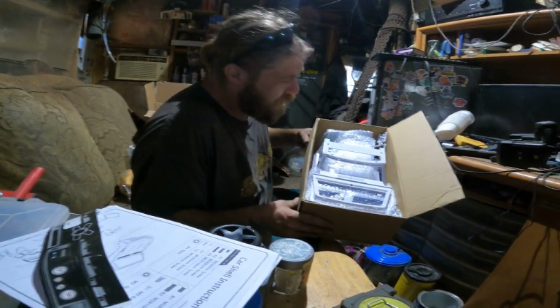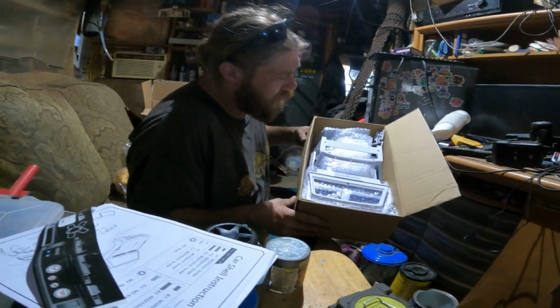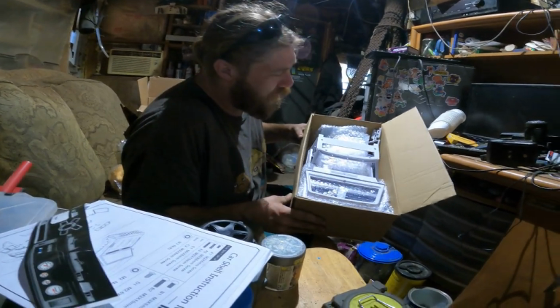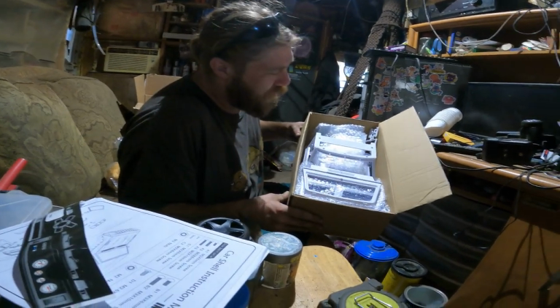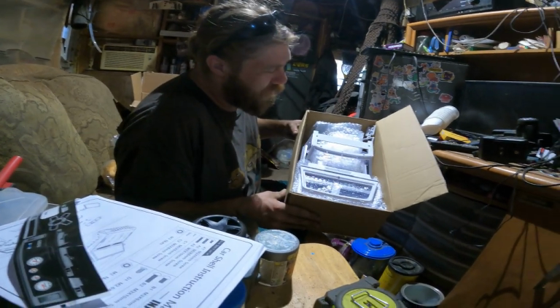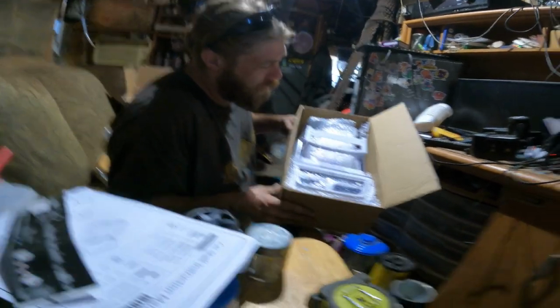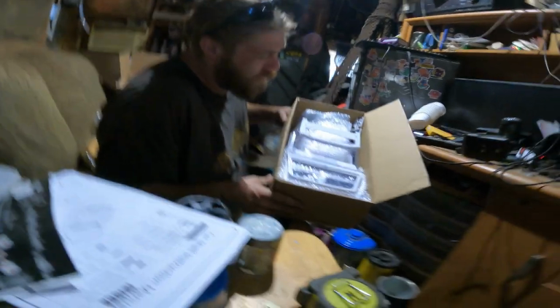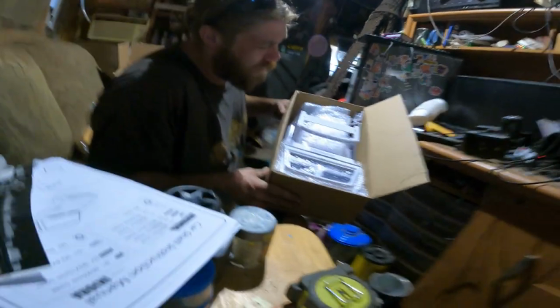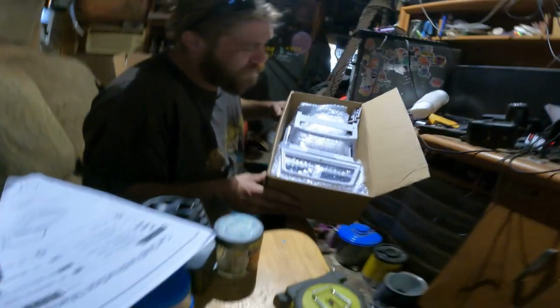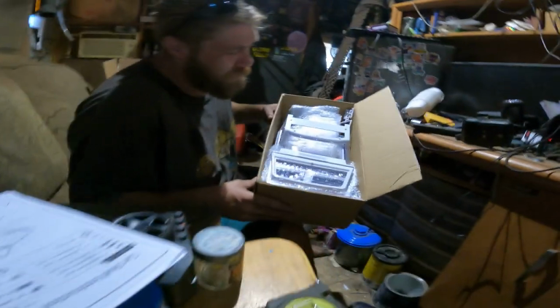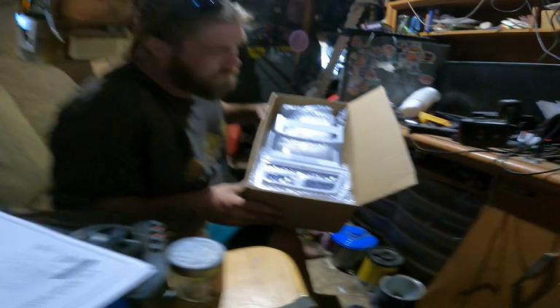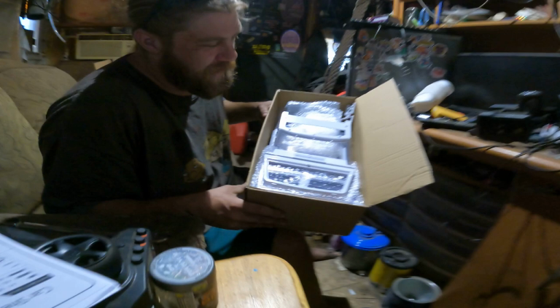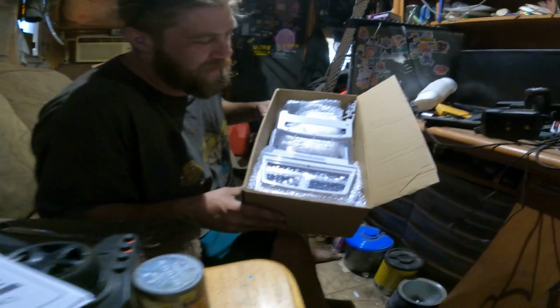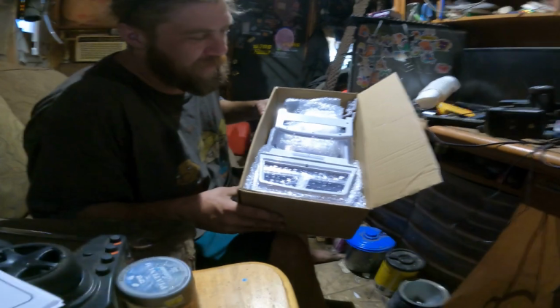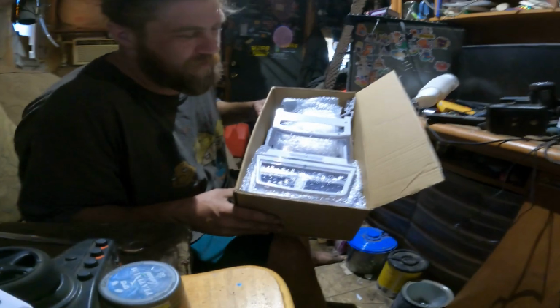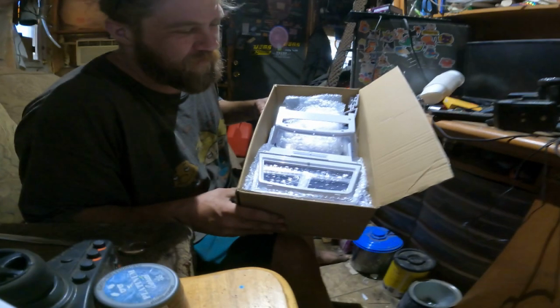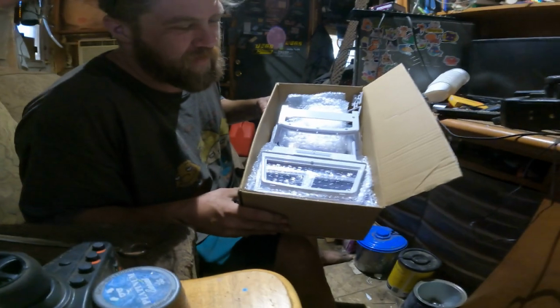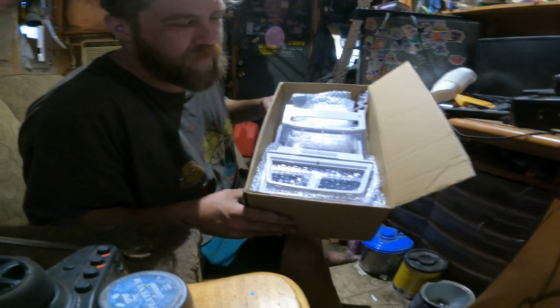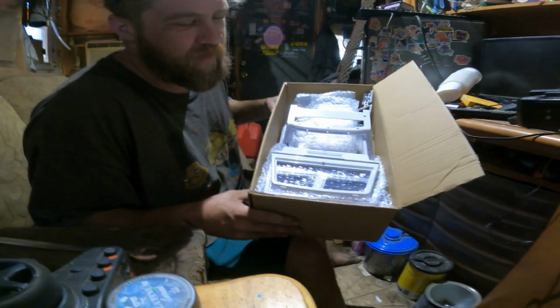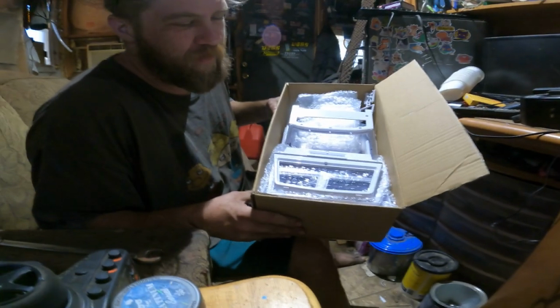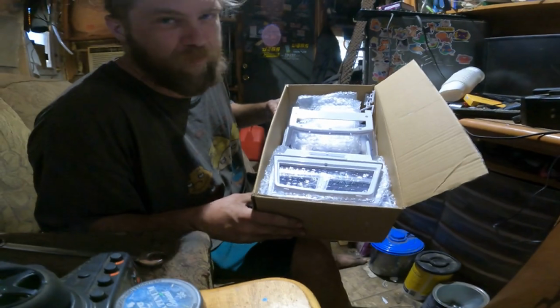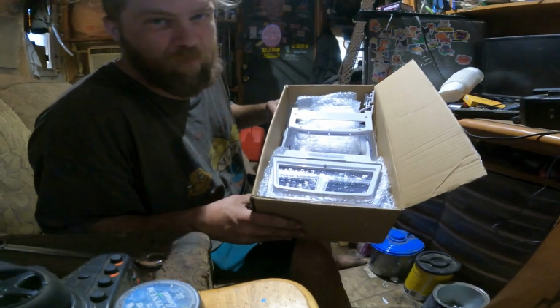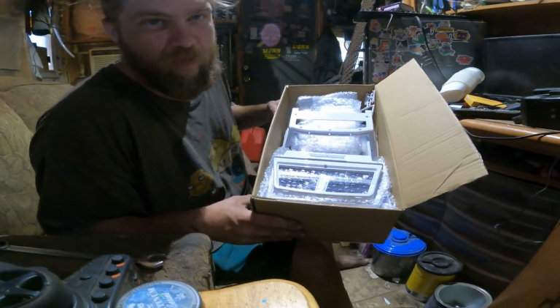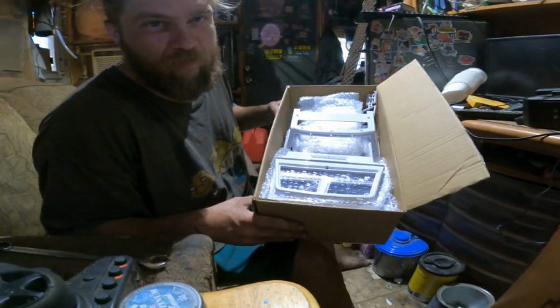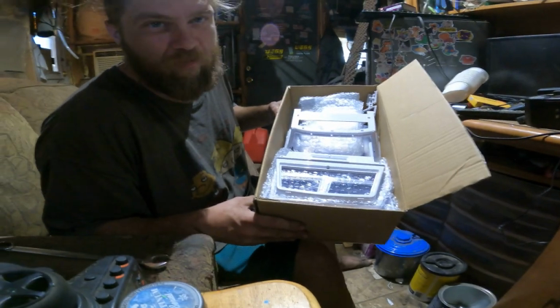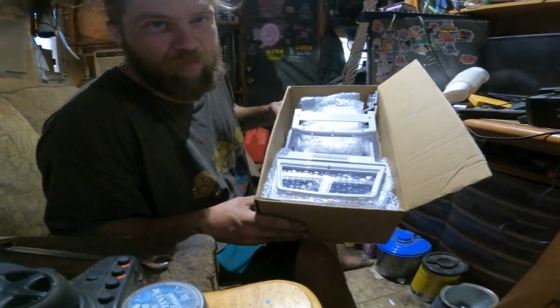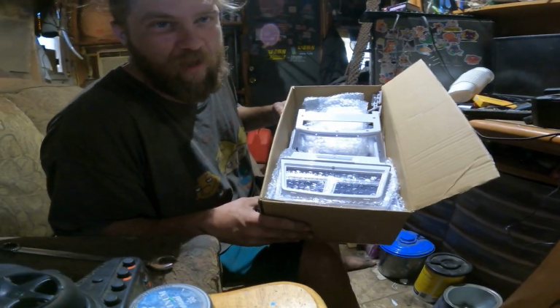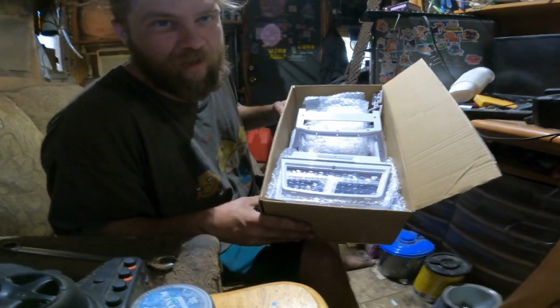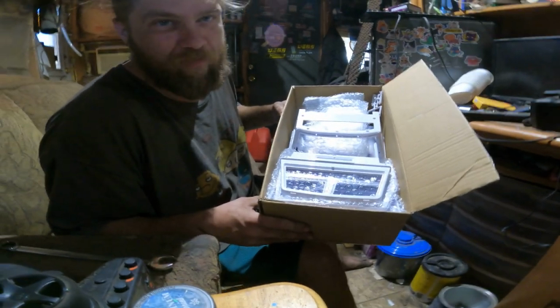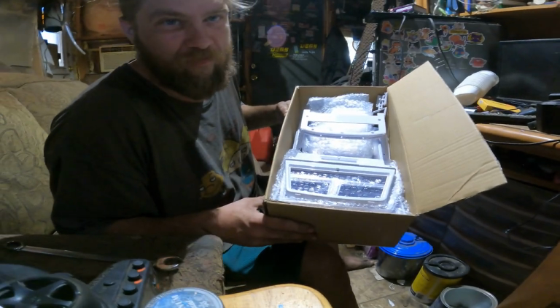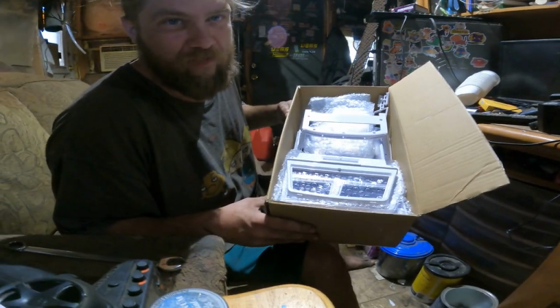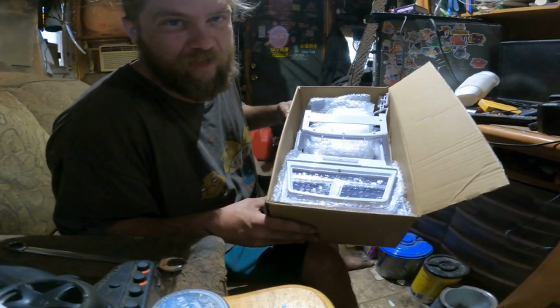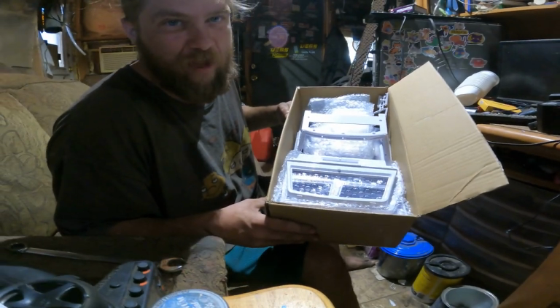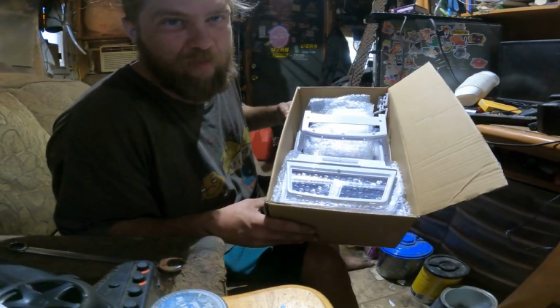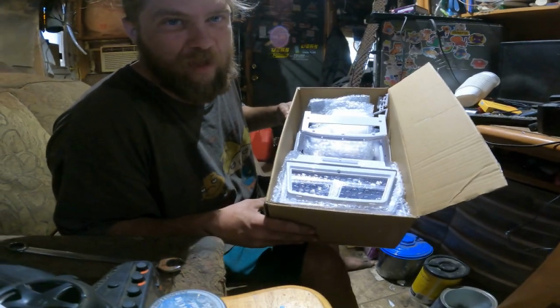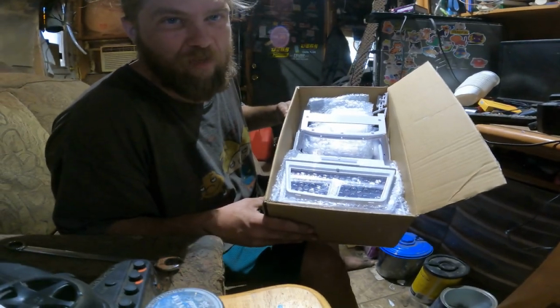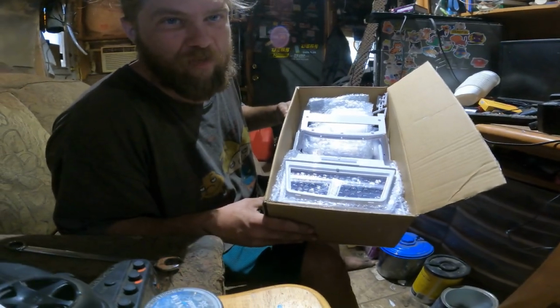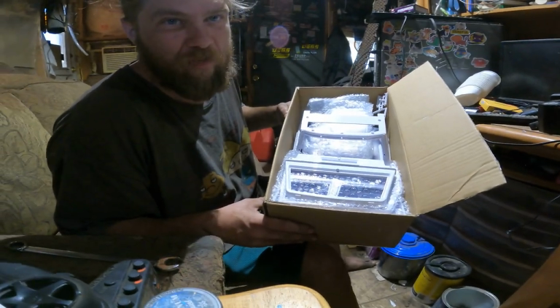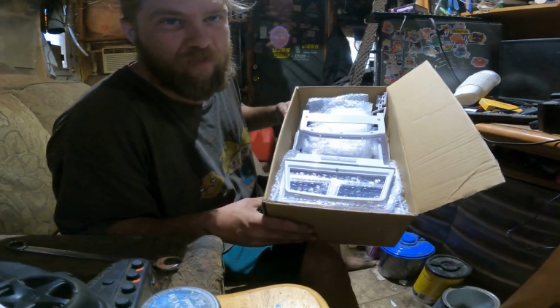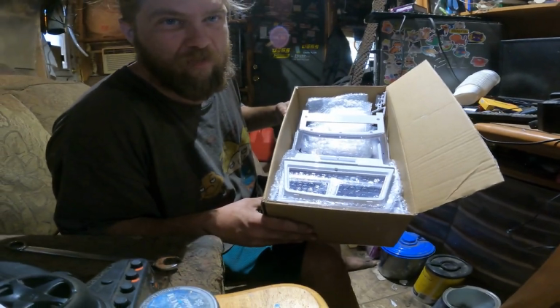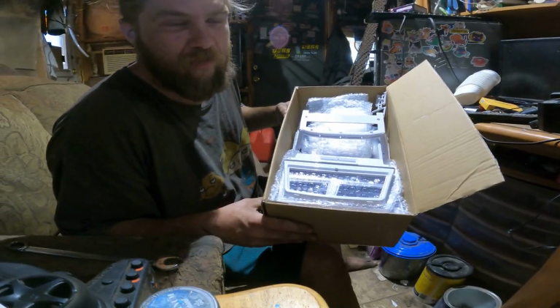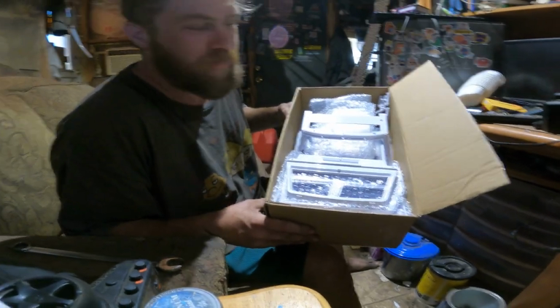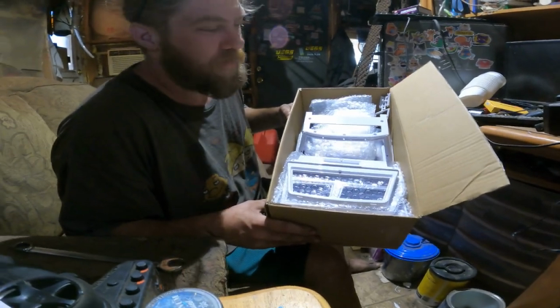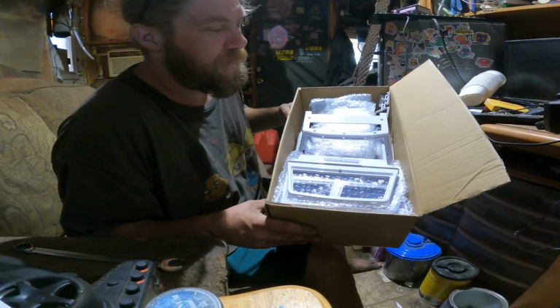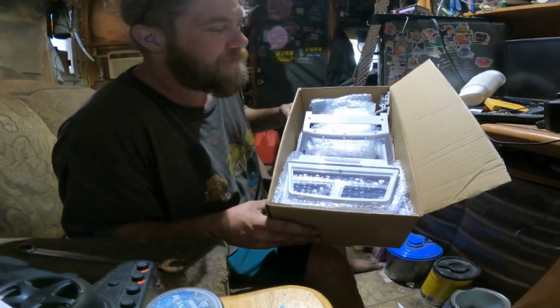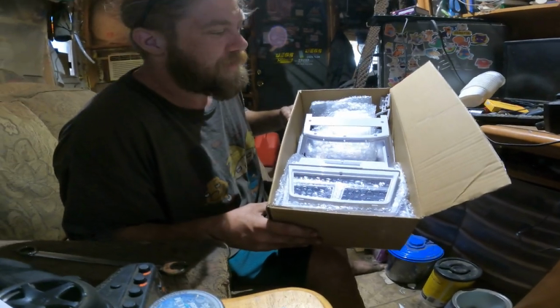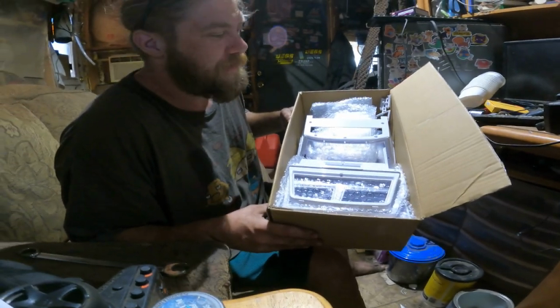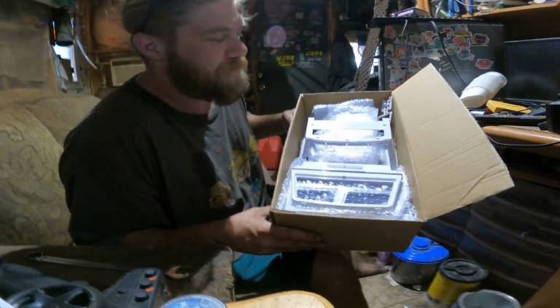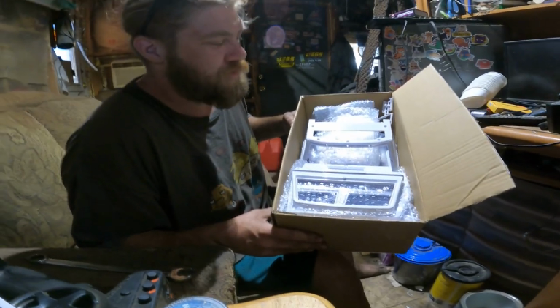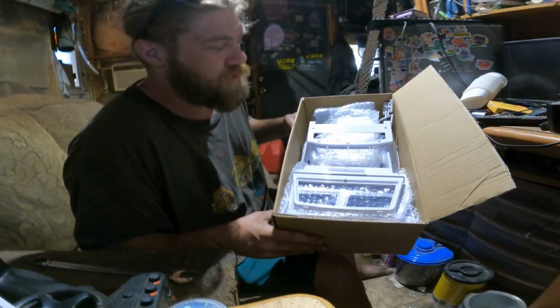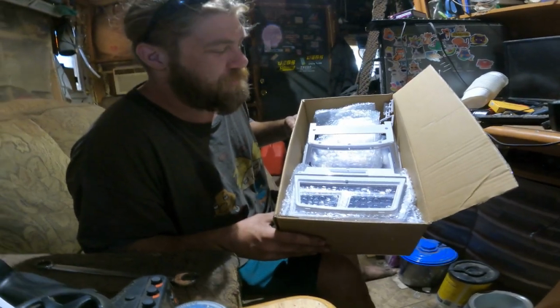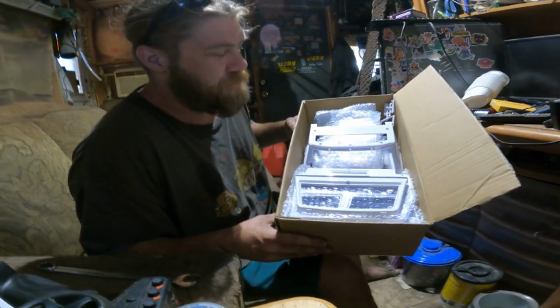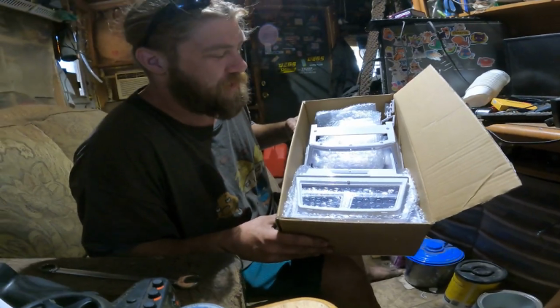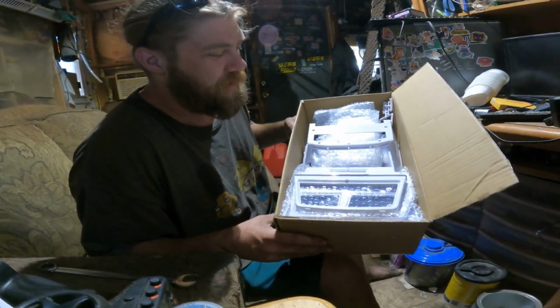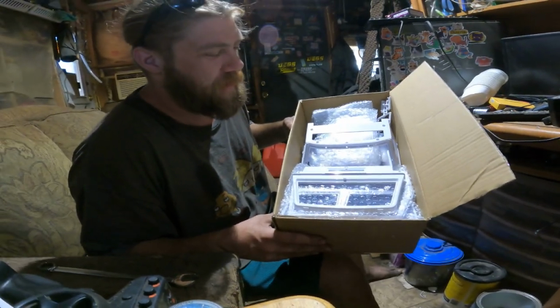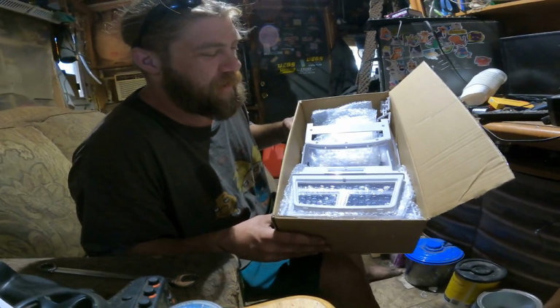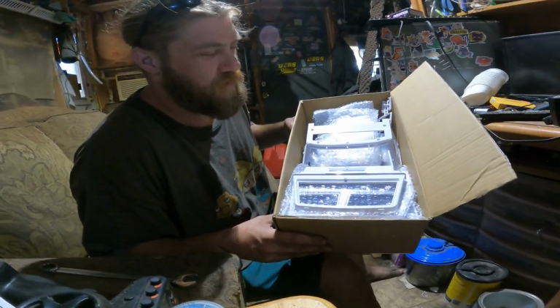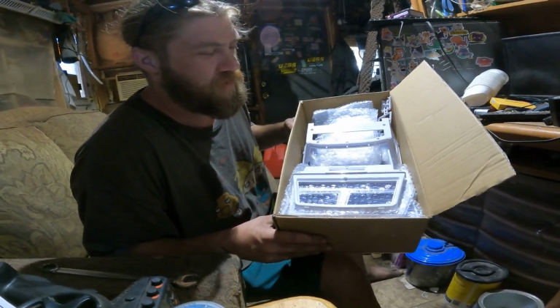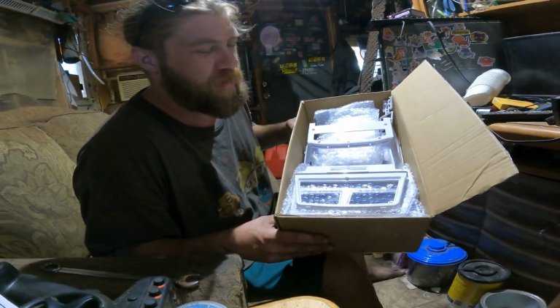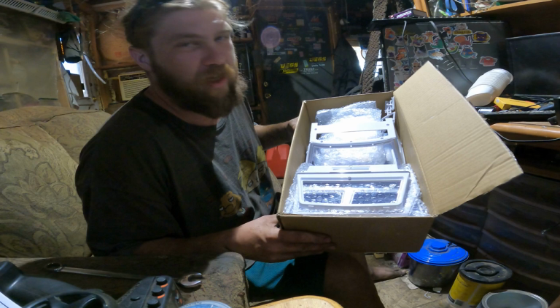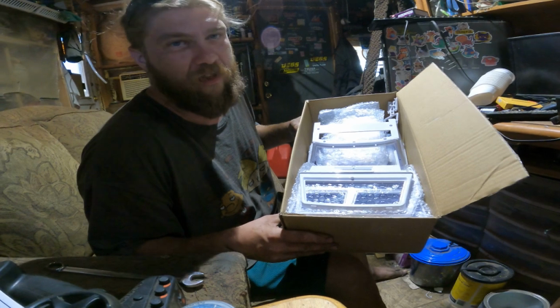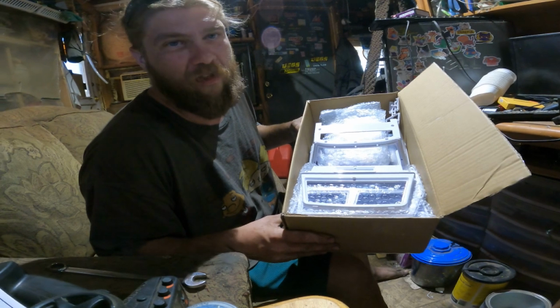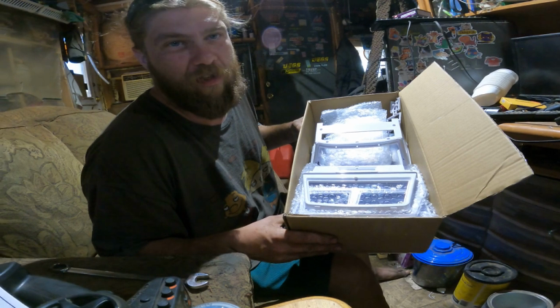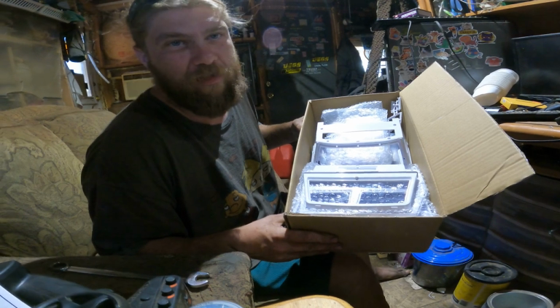Thank you, dear. I've been wanting this body since it came out. It's a Jeep Cherokee — just like ours!